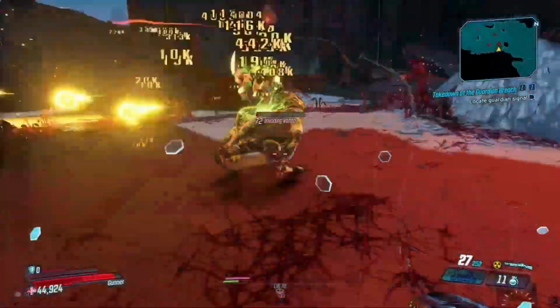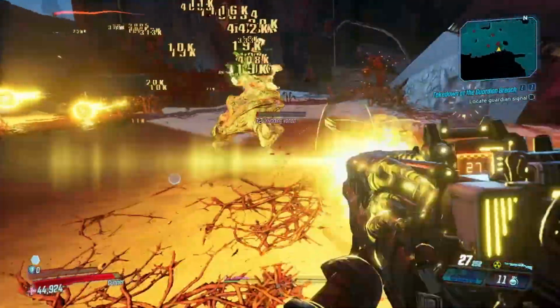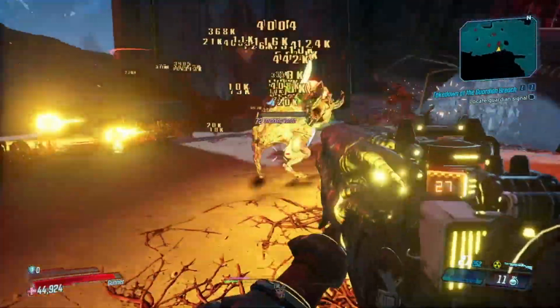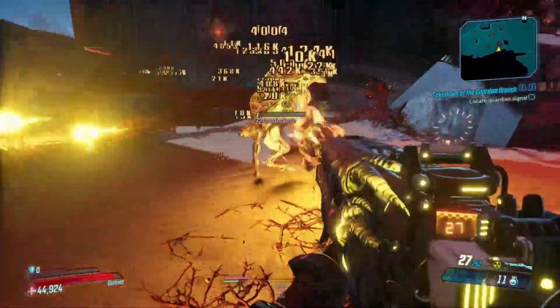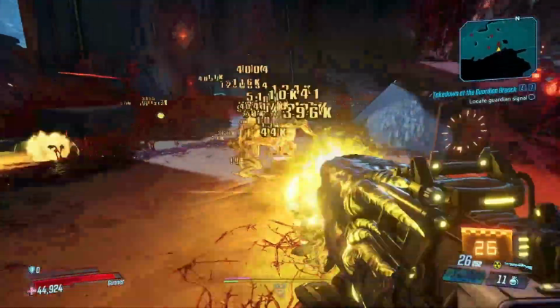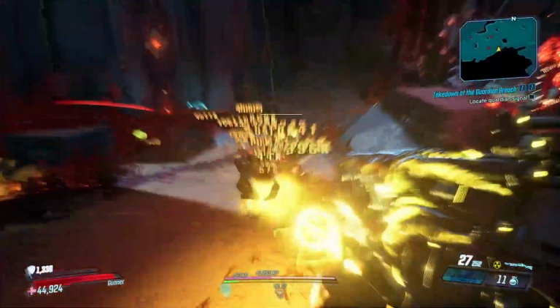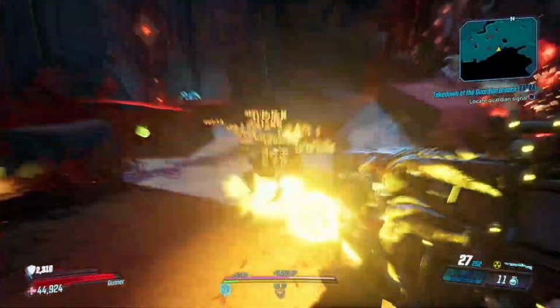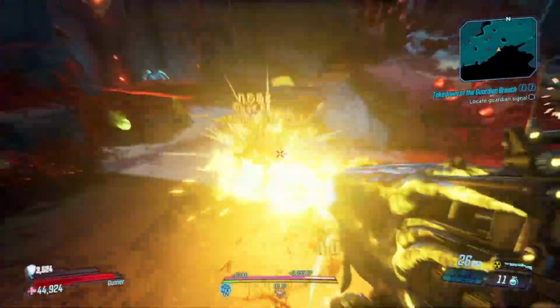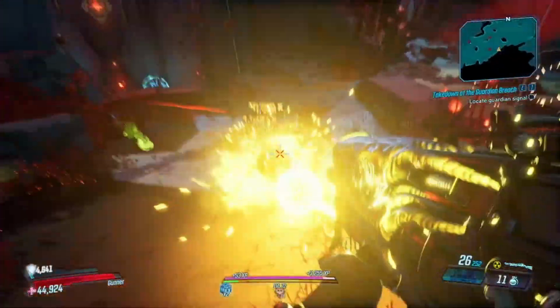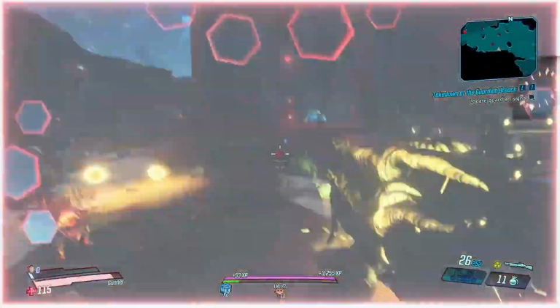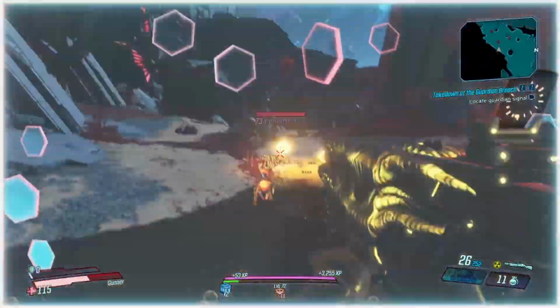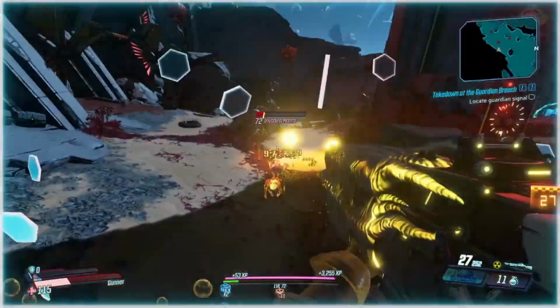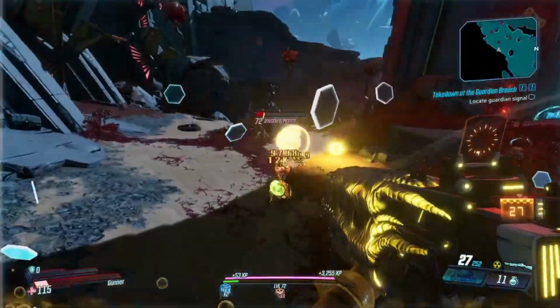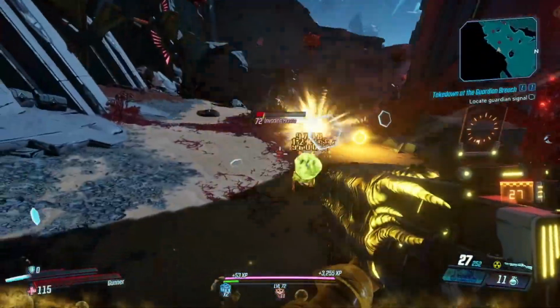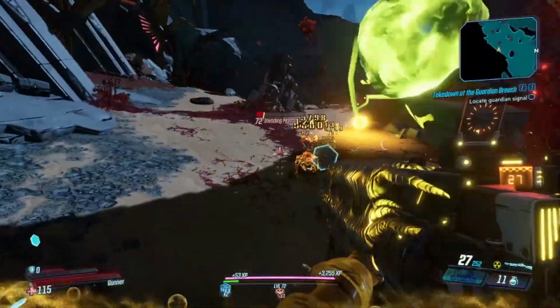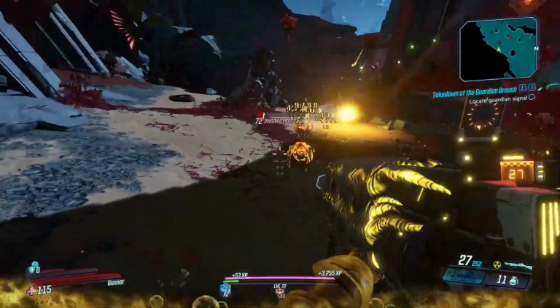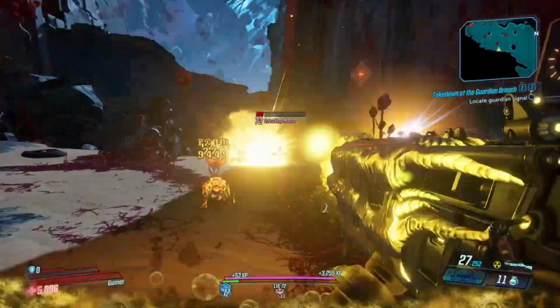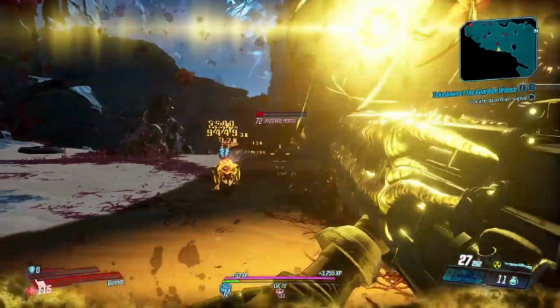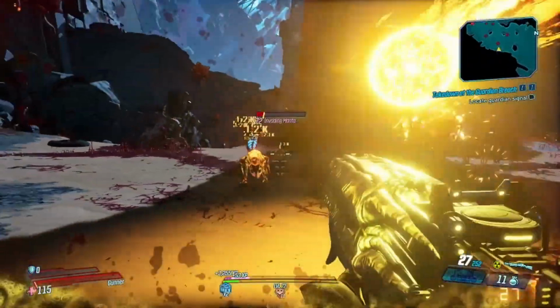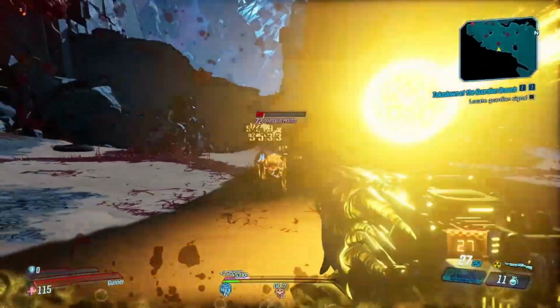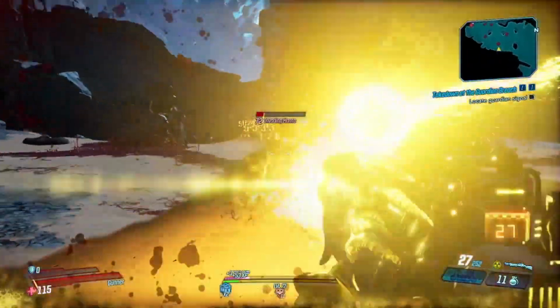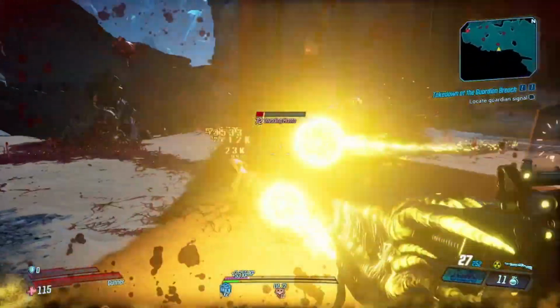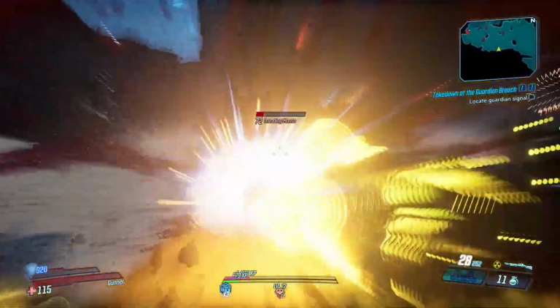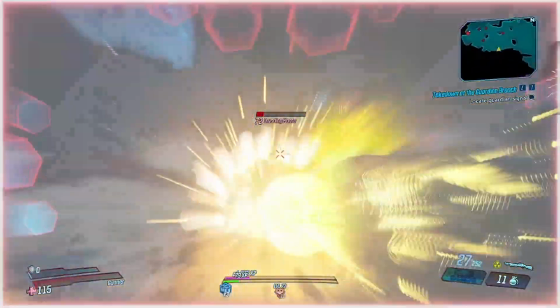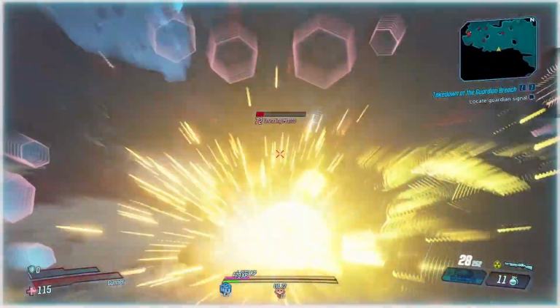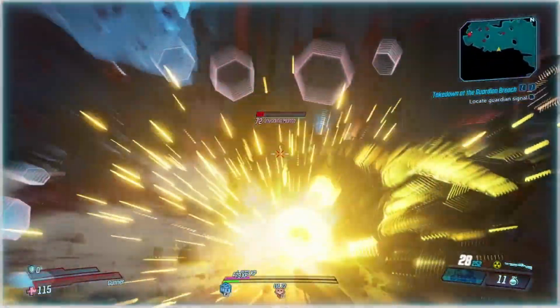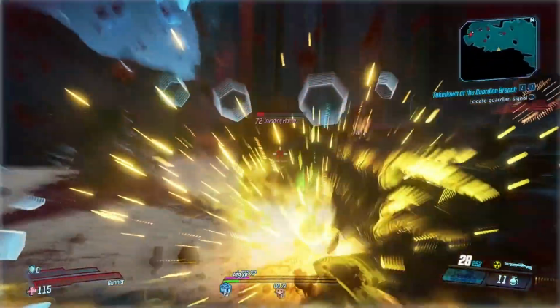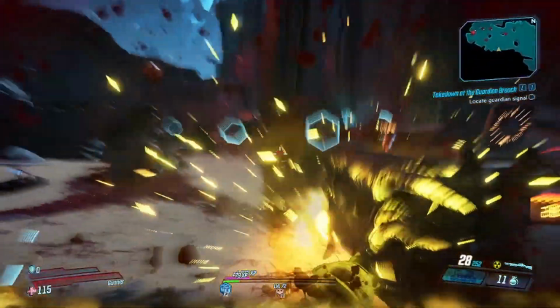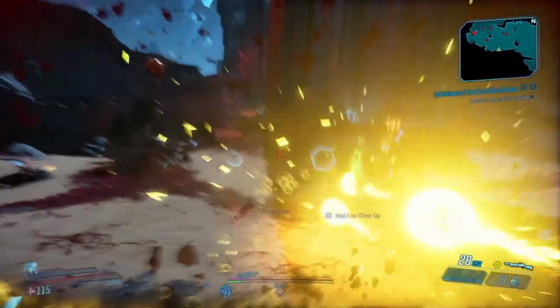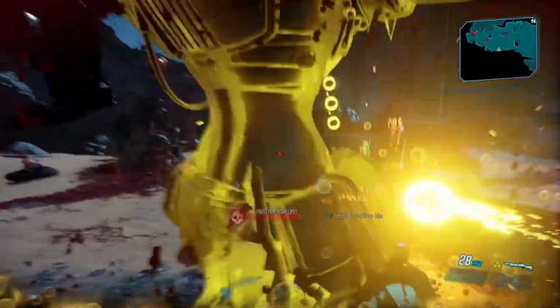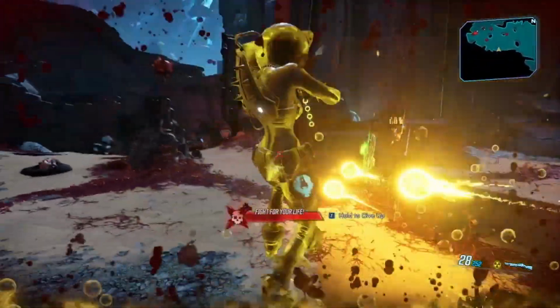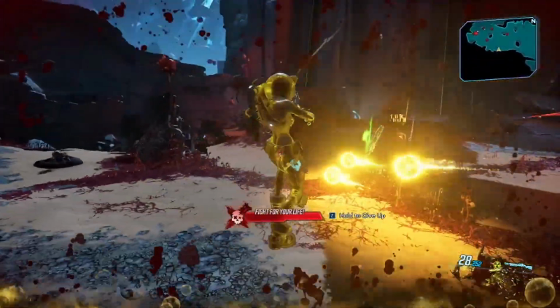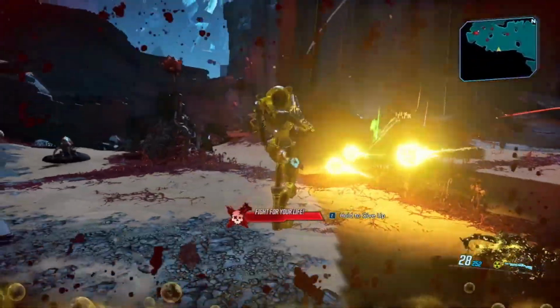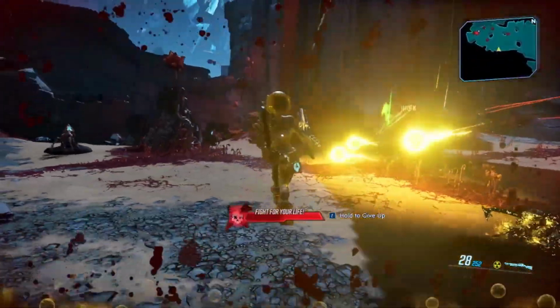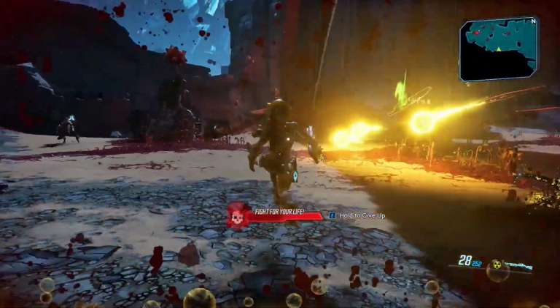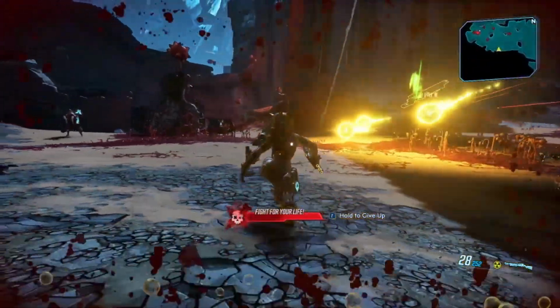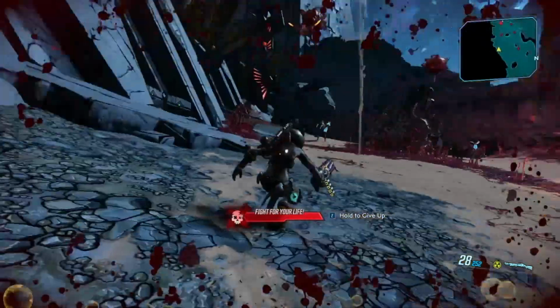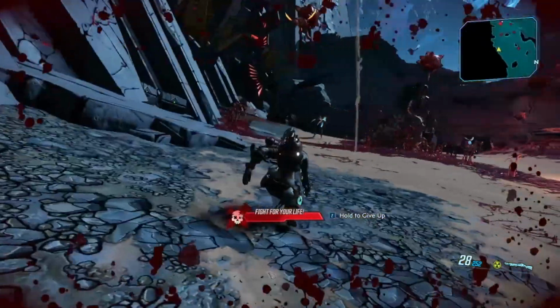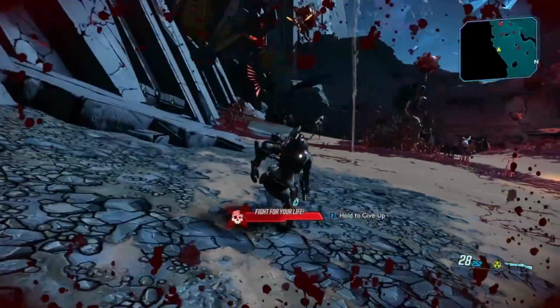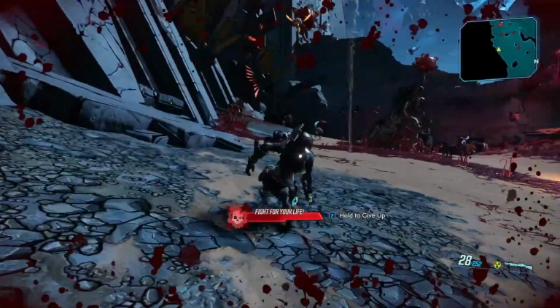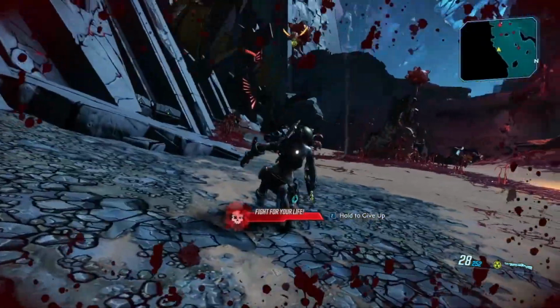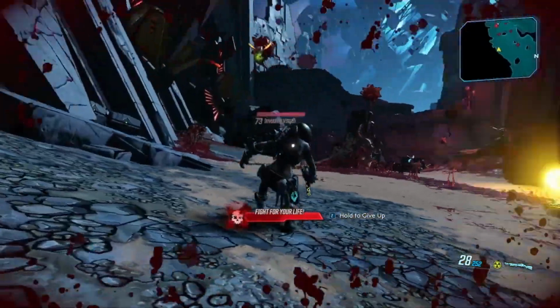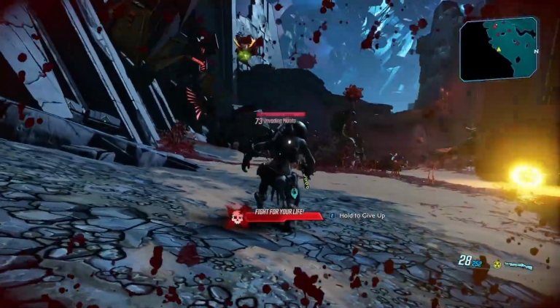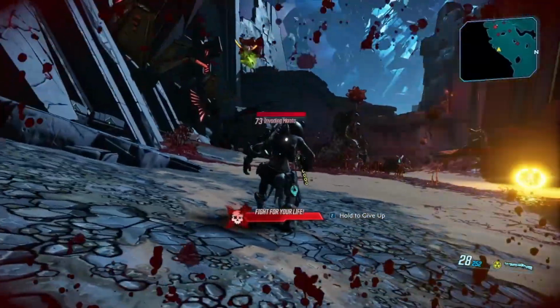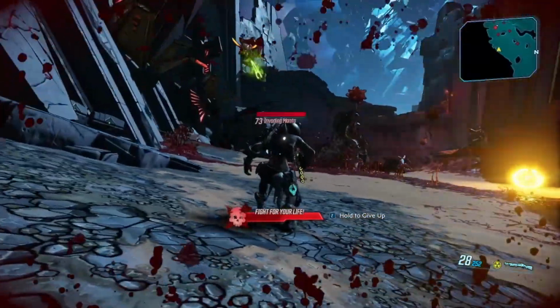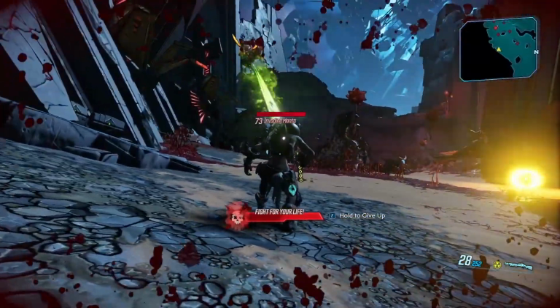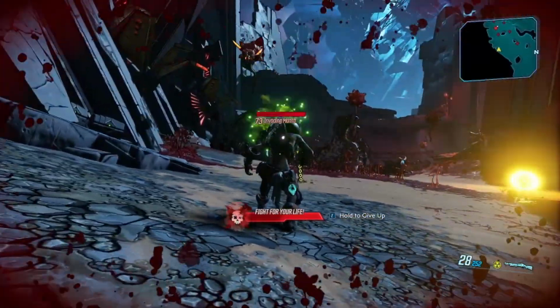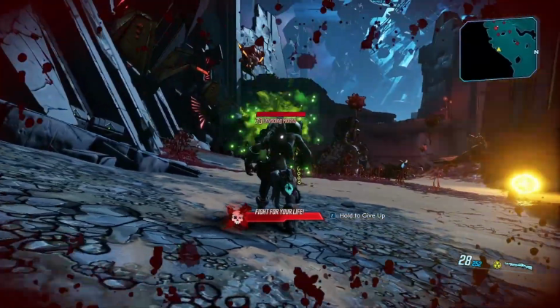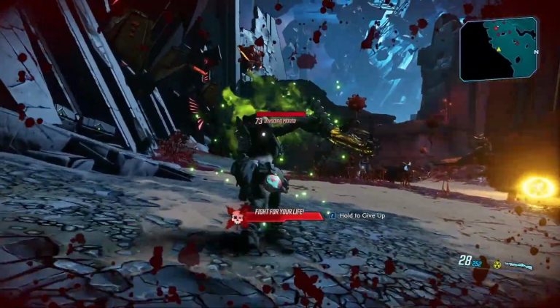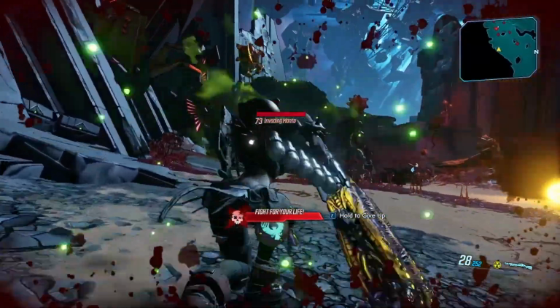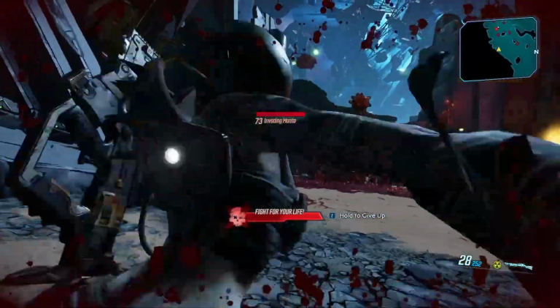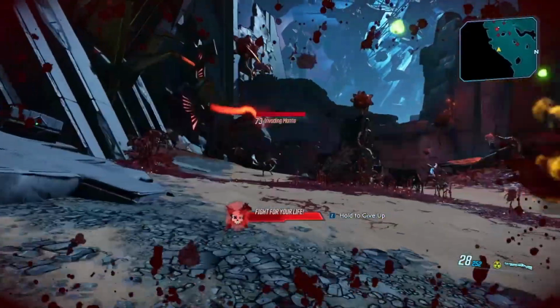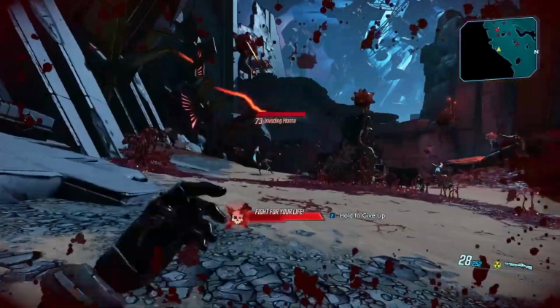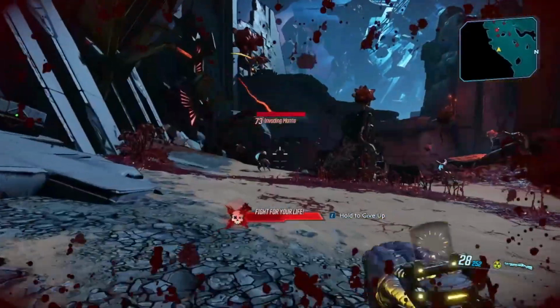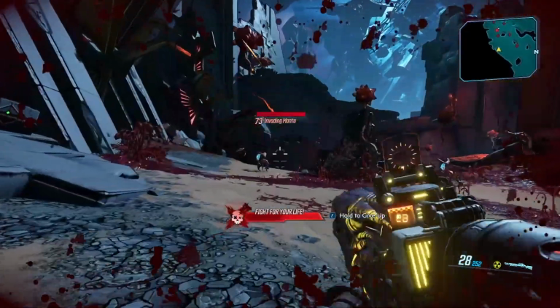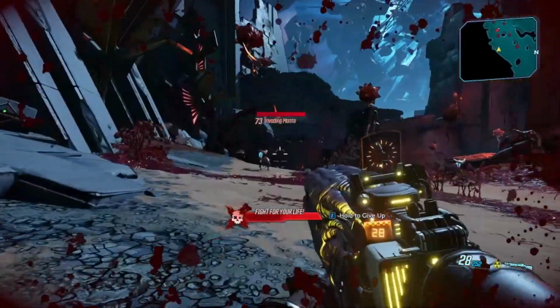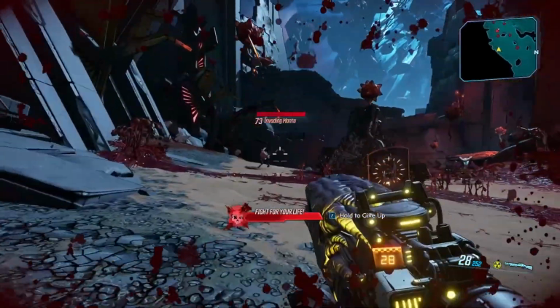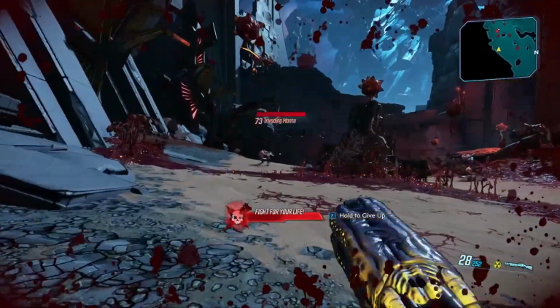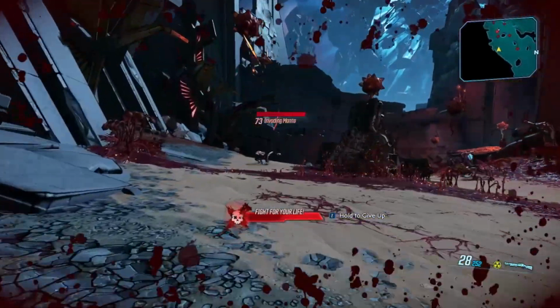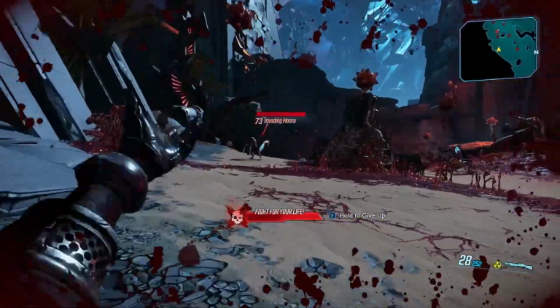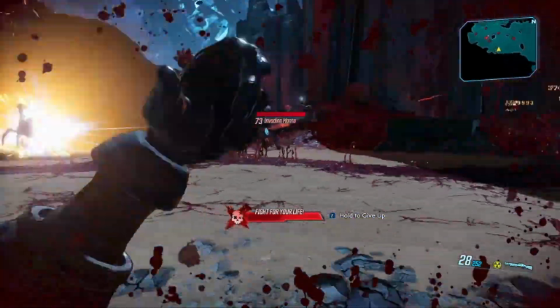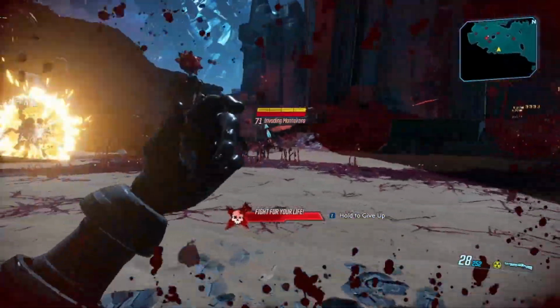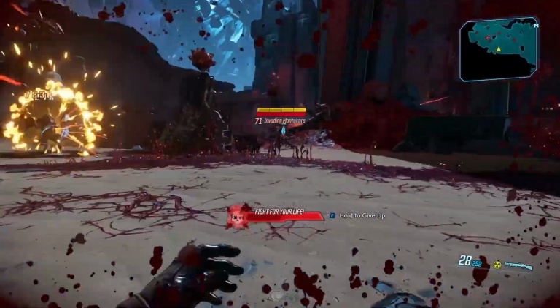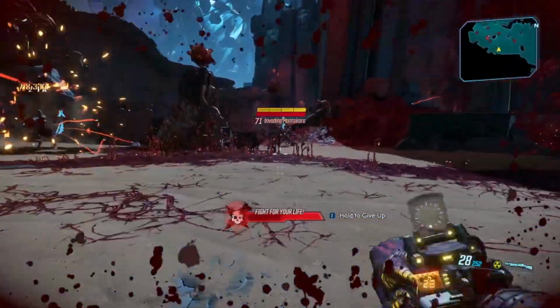Once it makes contact with a surface, however, it will explode dealing splash damage. The Lob is able to come in every single element, but non-elemental.